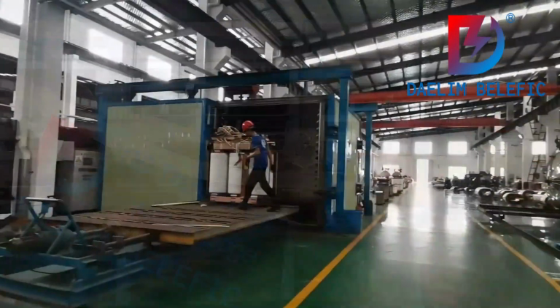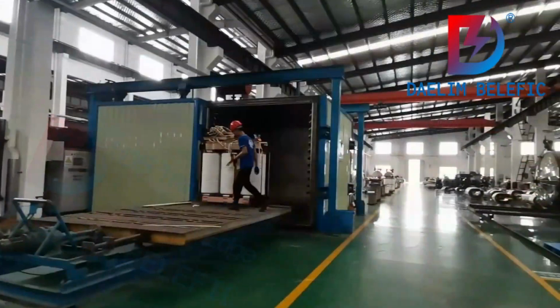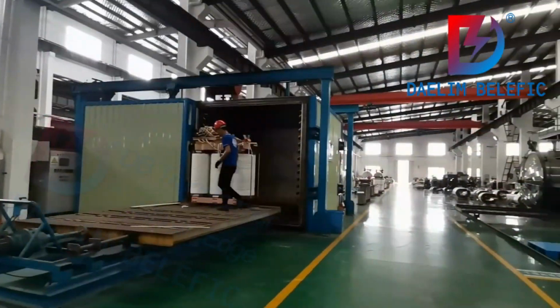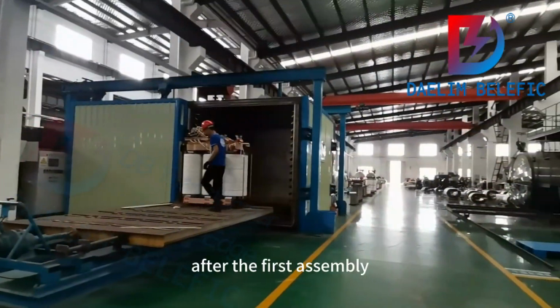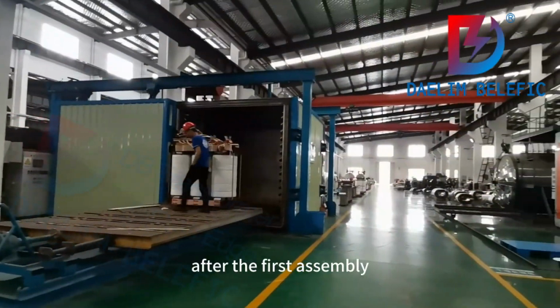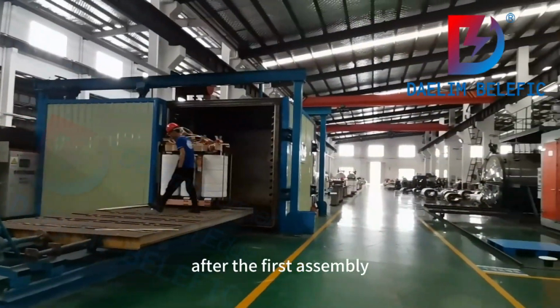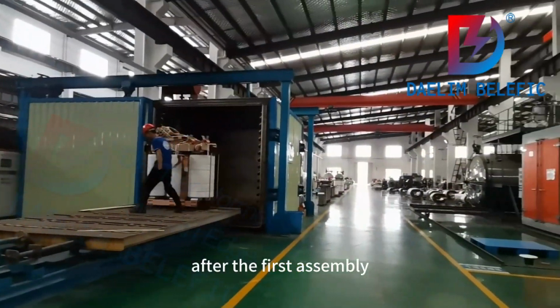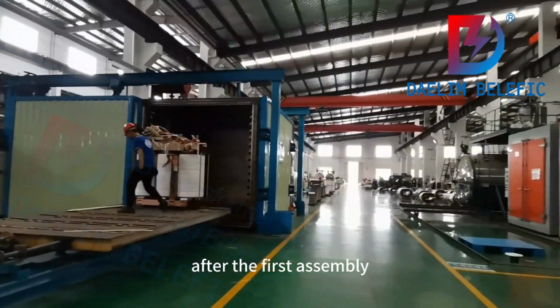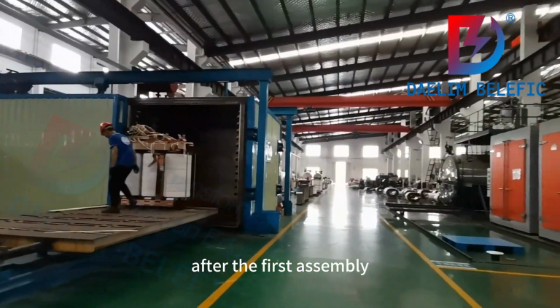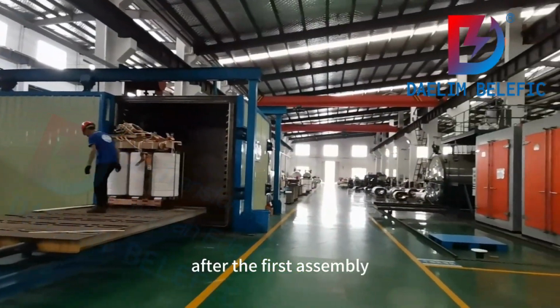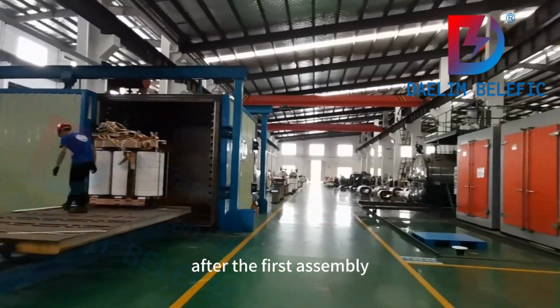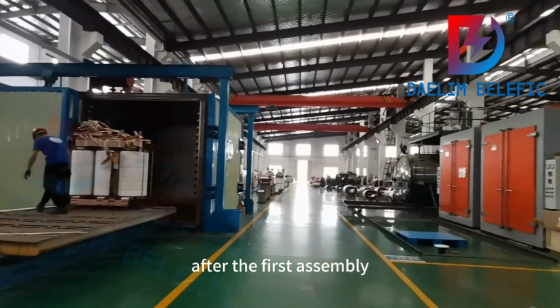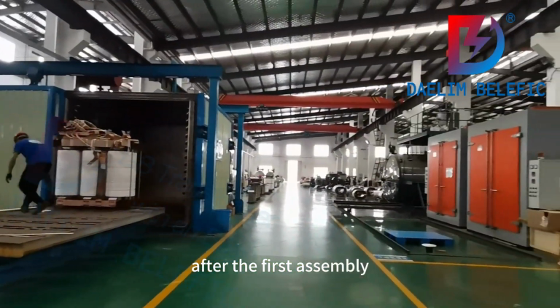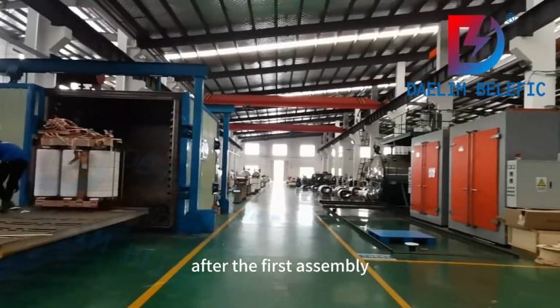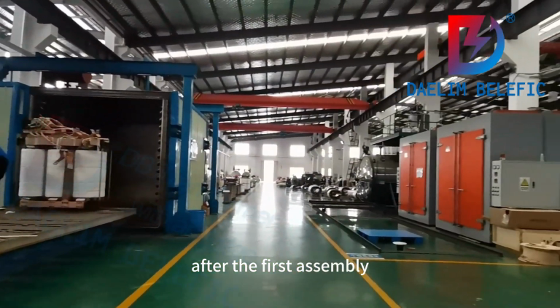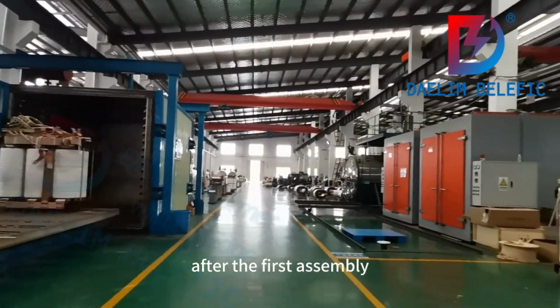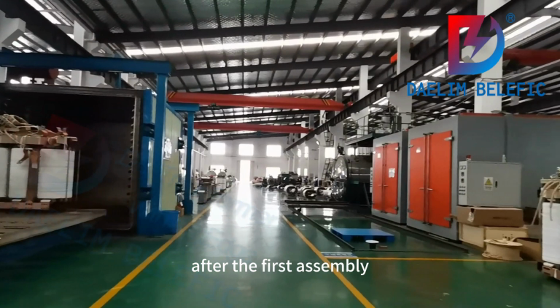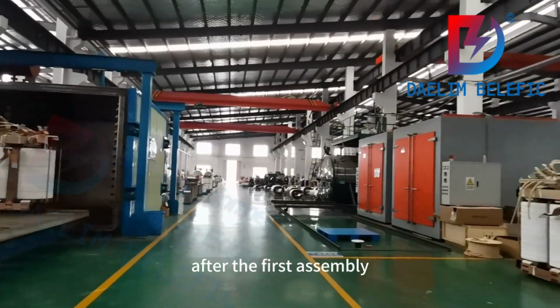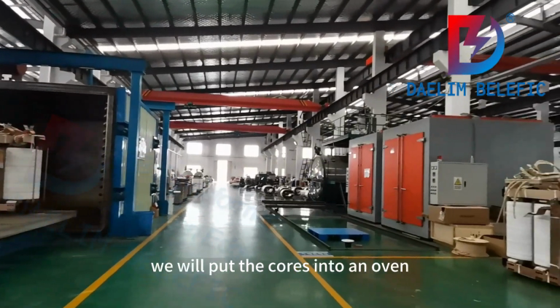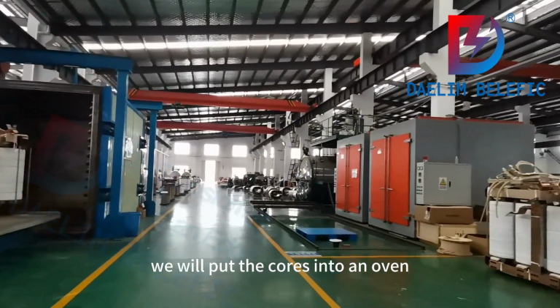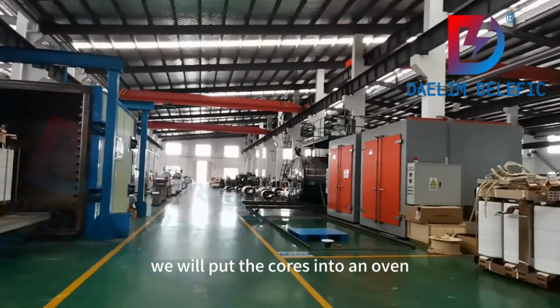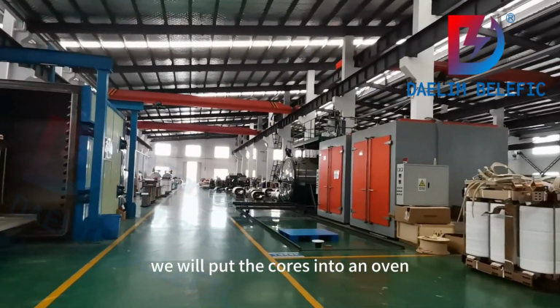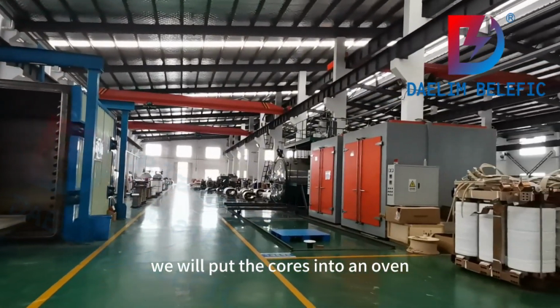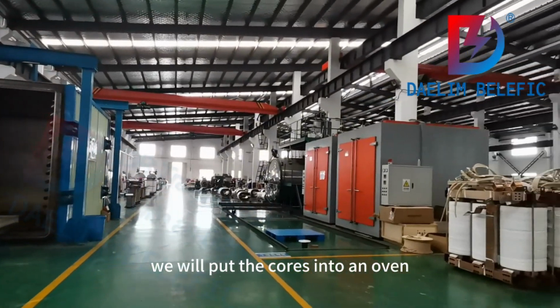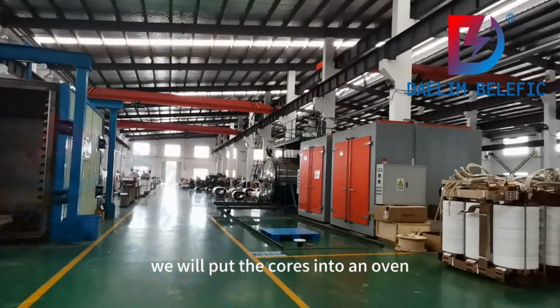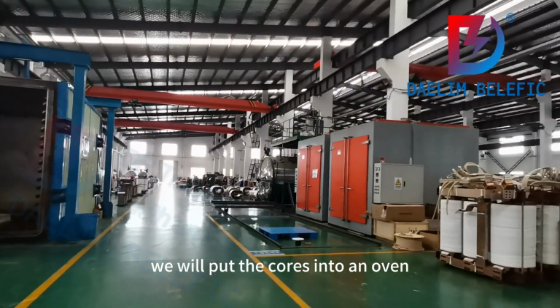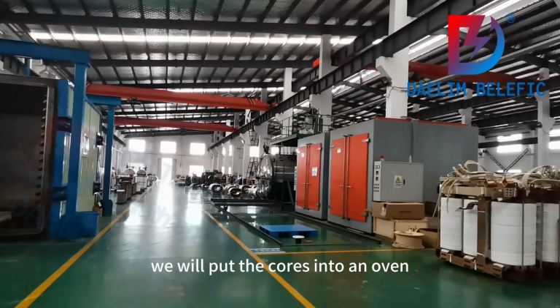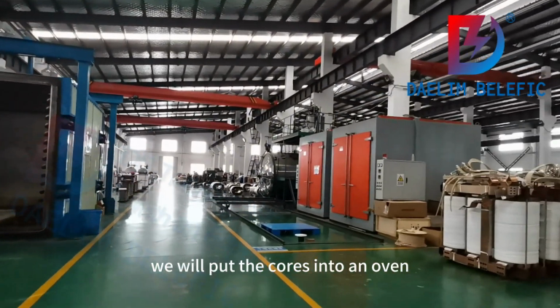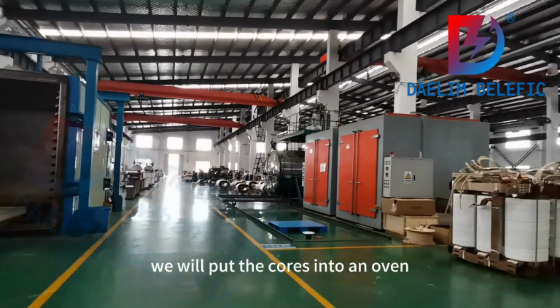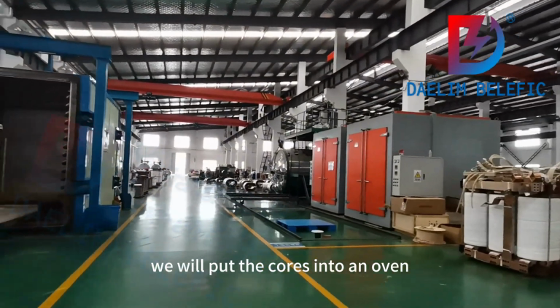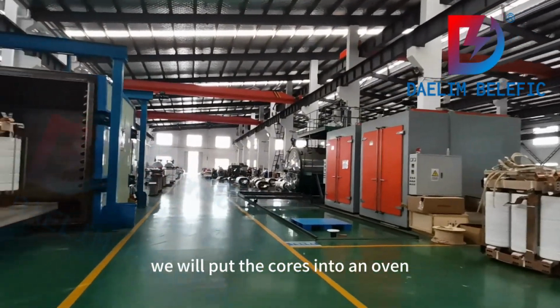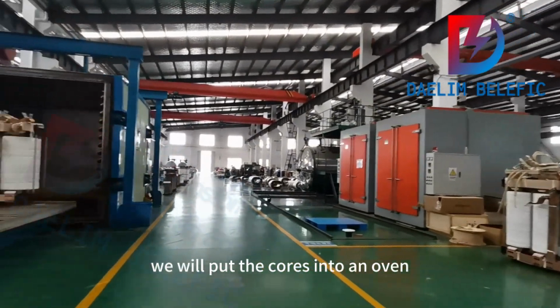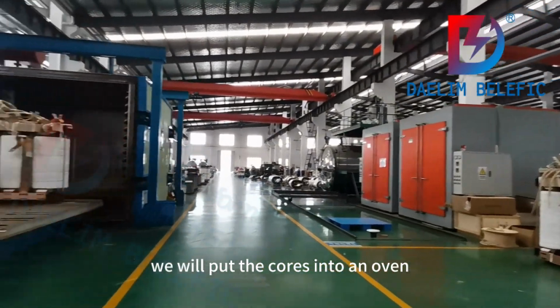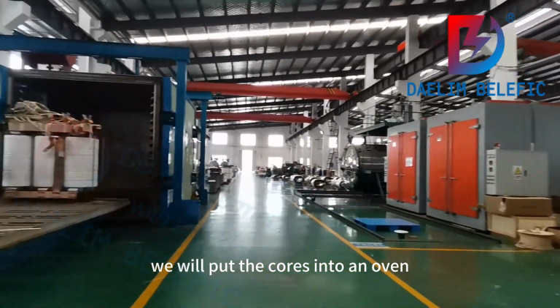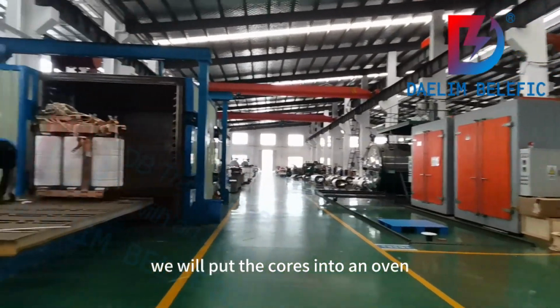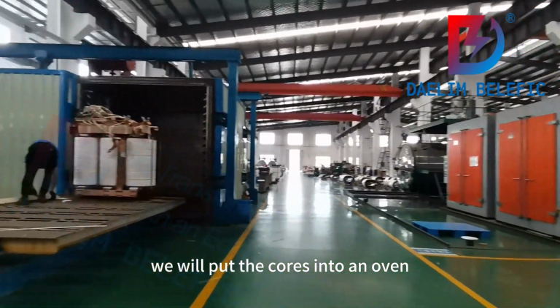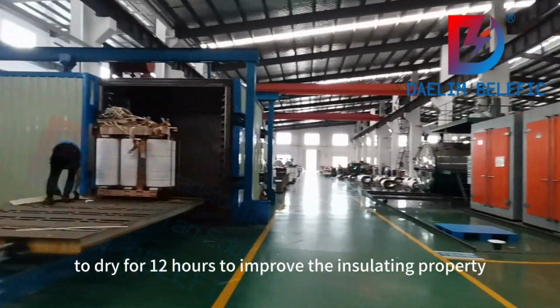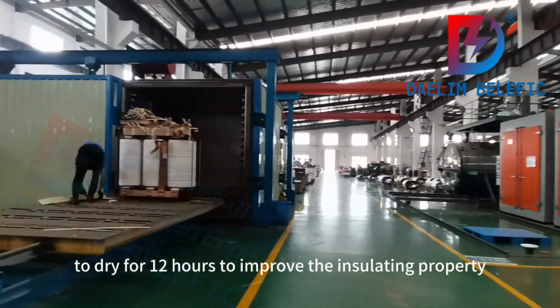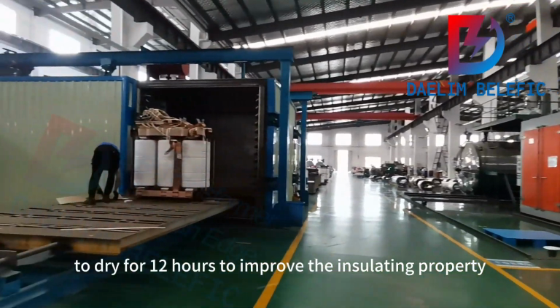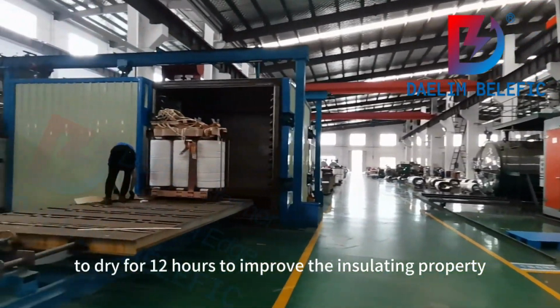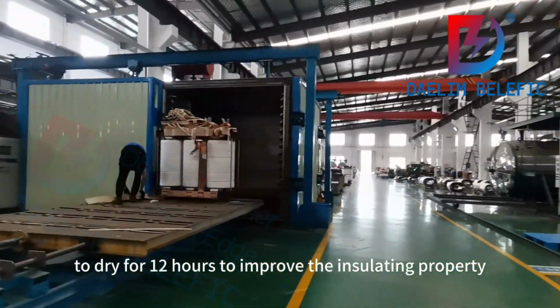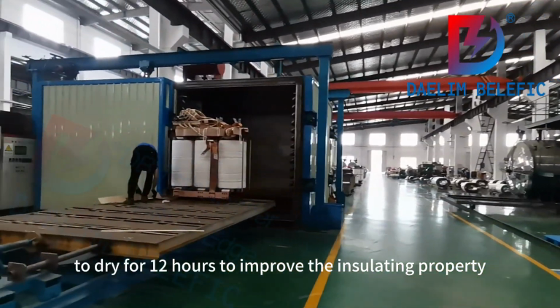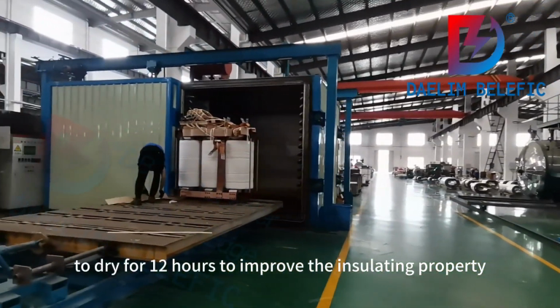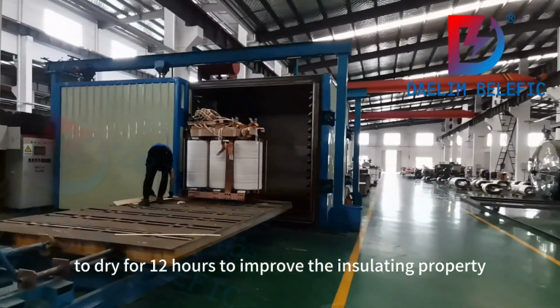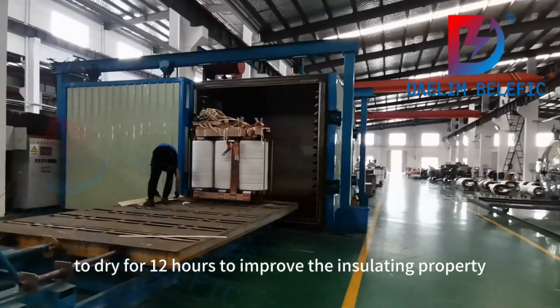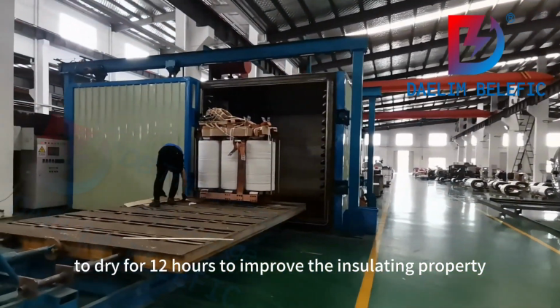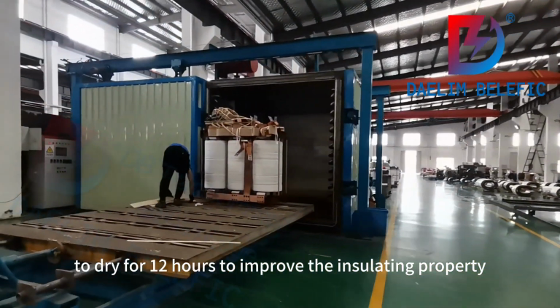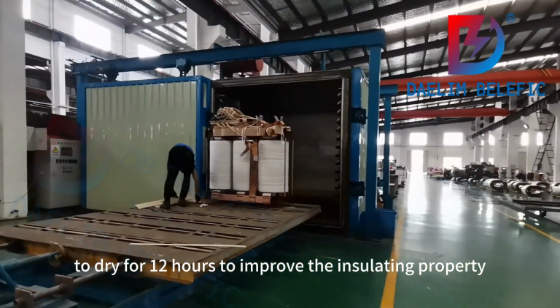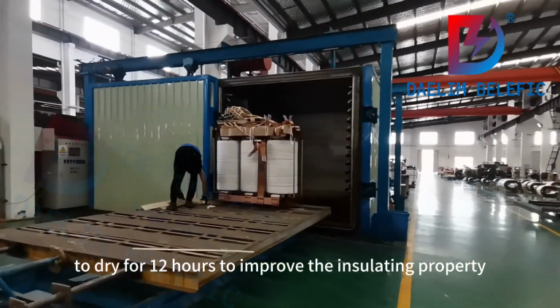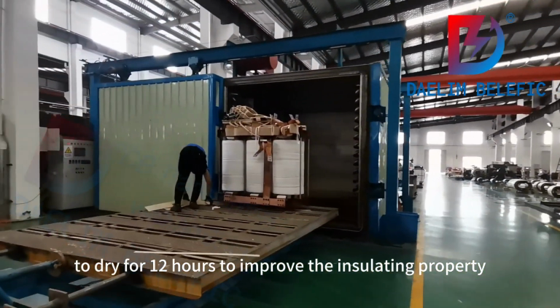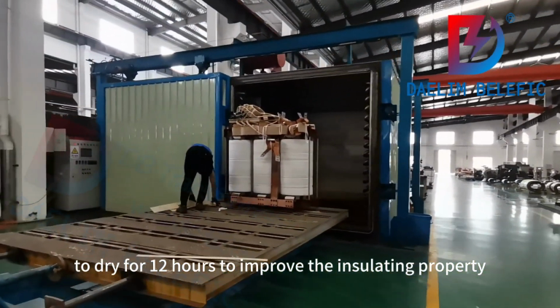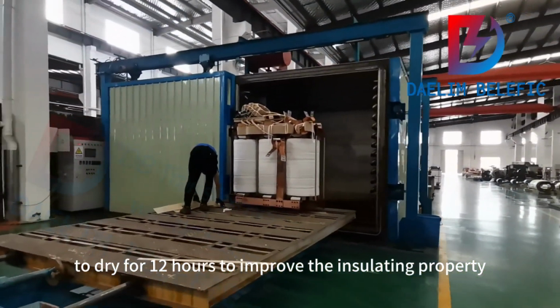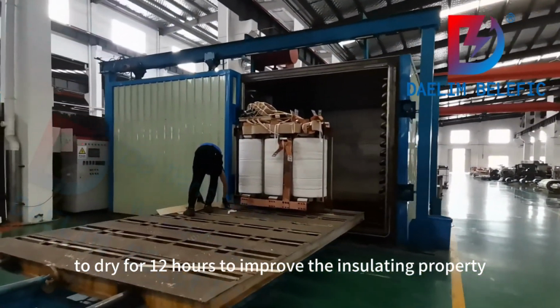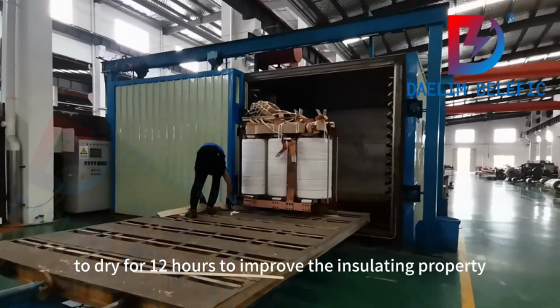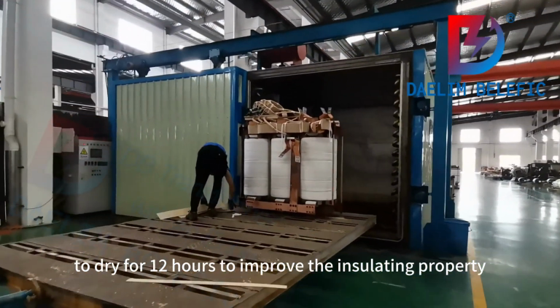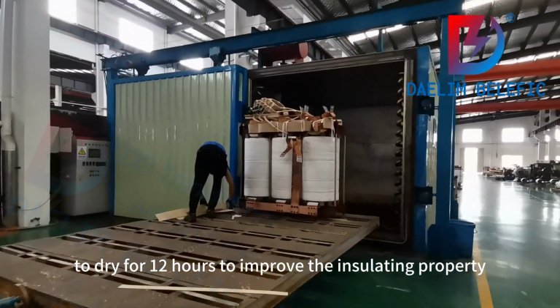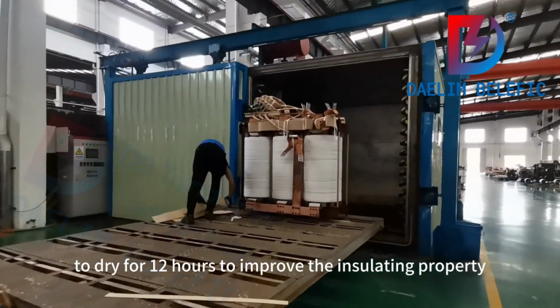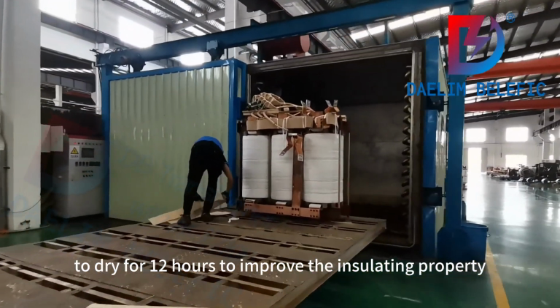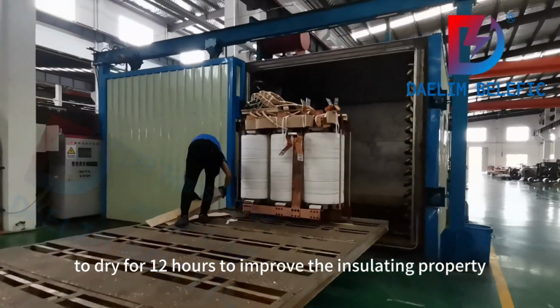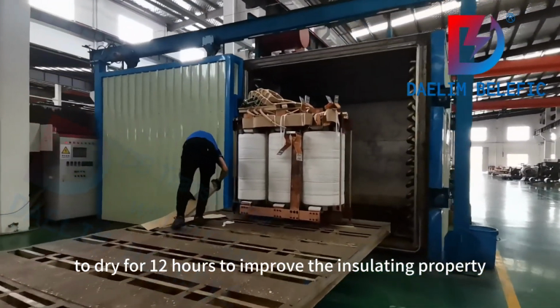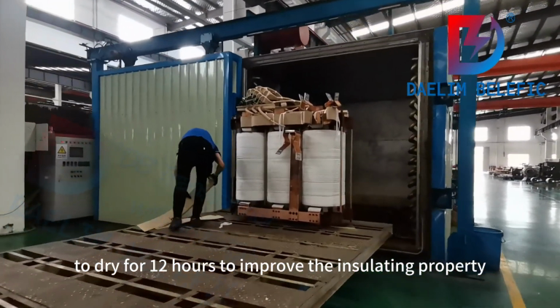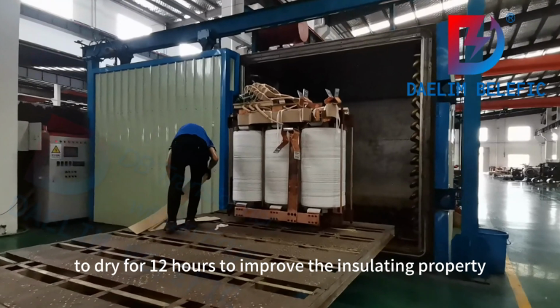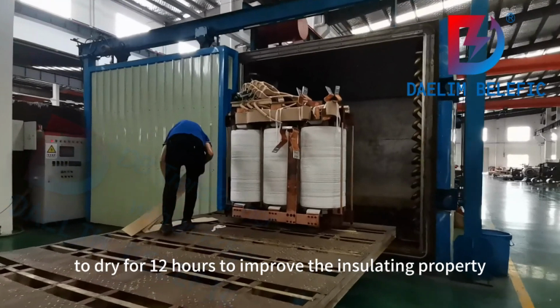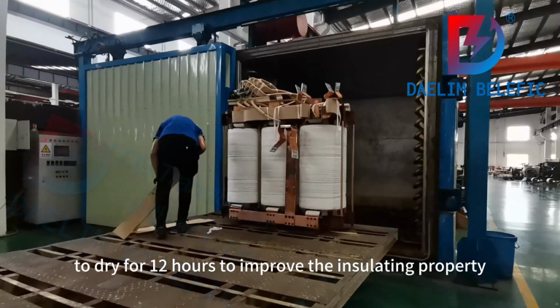After the first assembly, we will put the cores into an oven to dry for 12 hours to improve the insulation property.